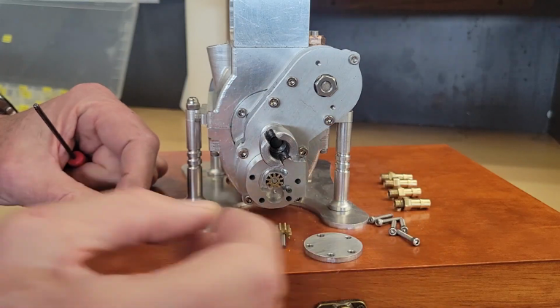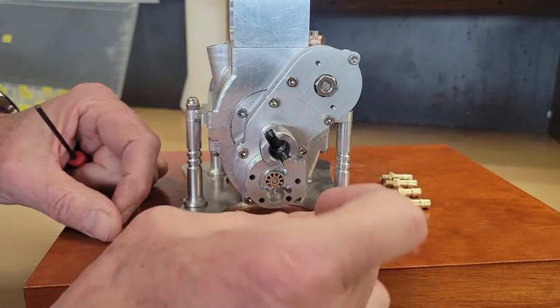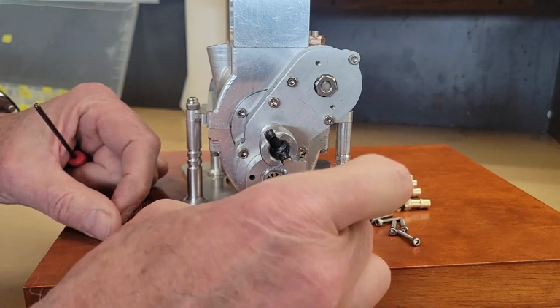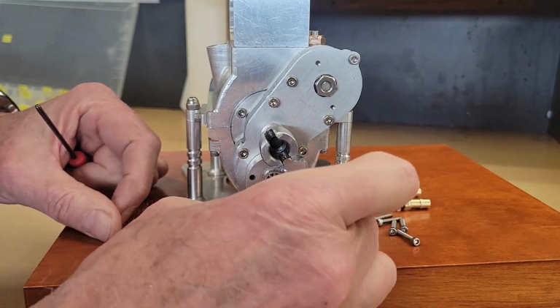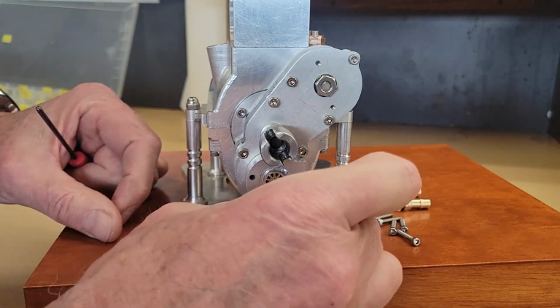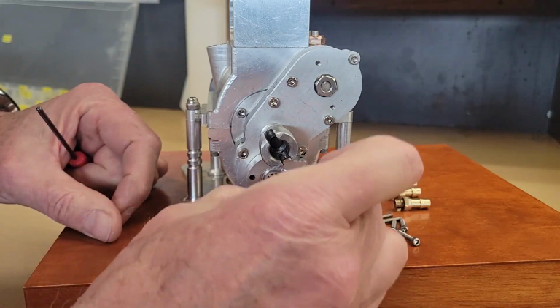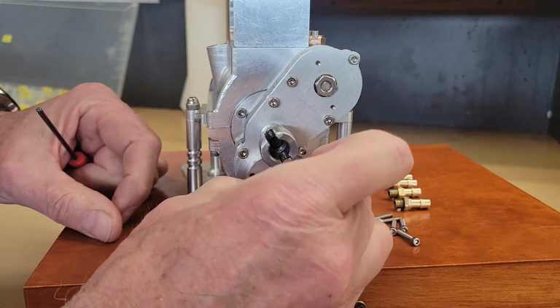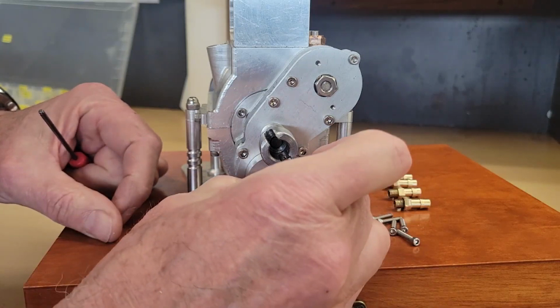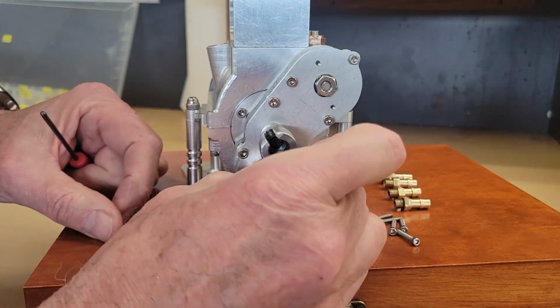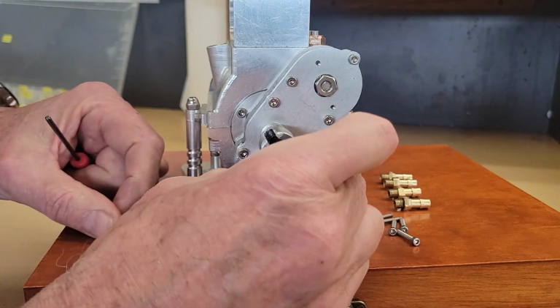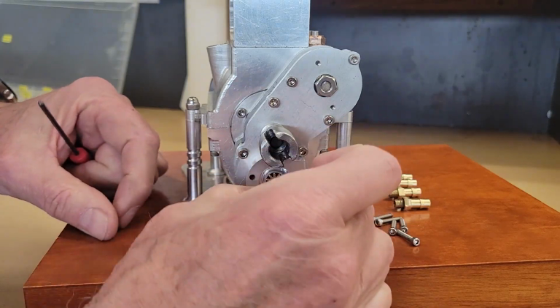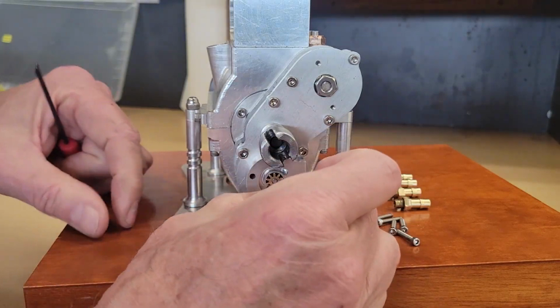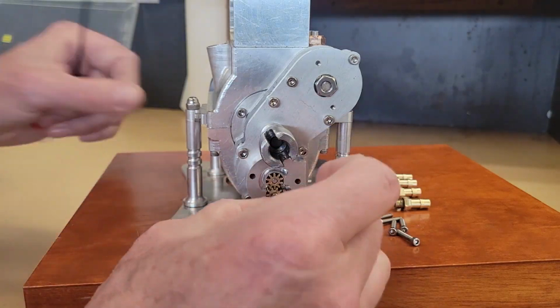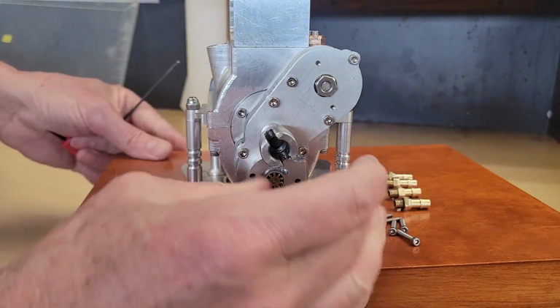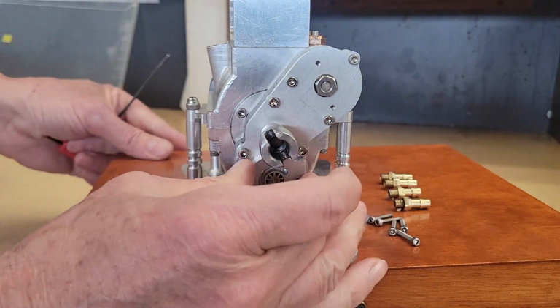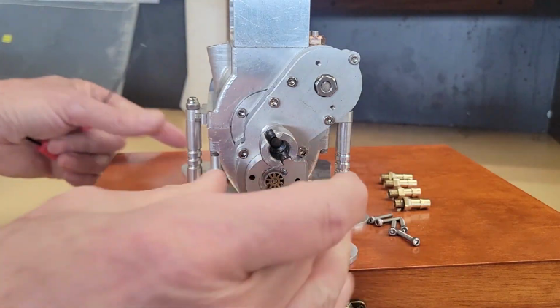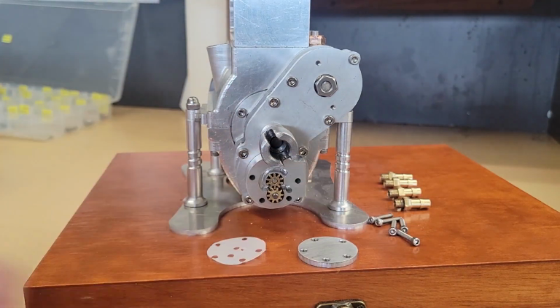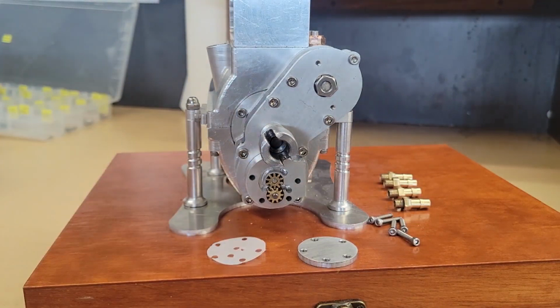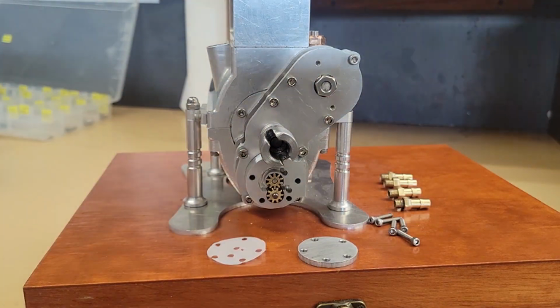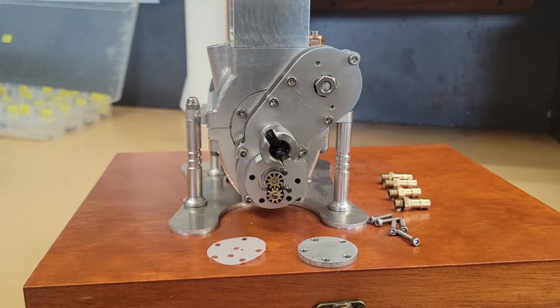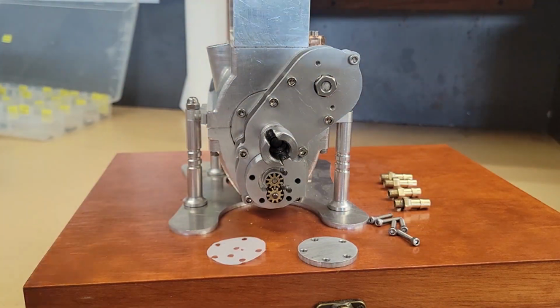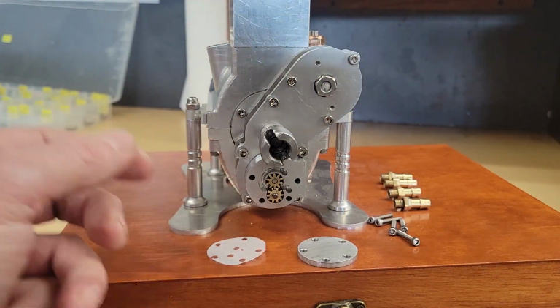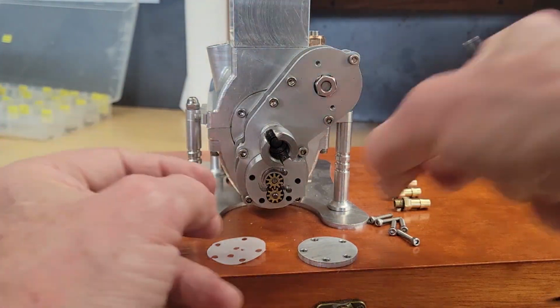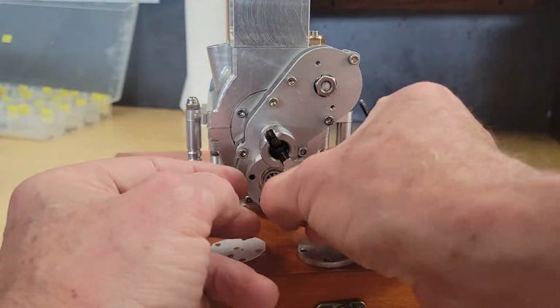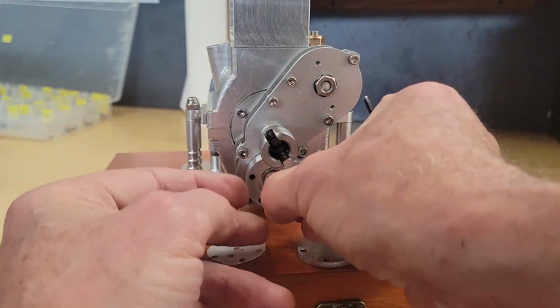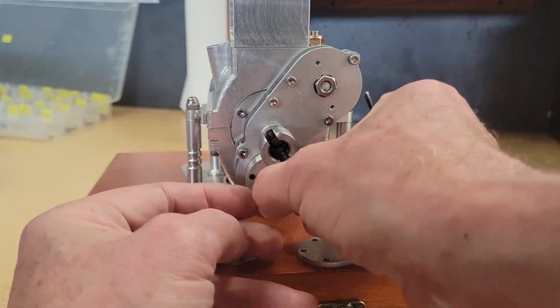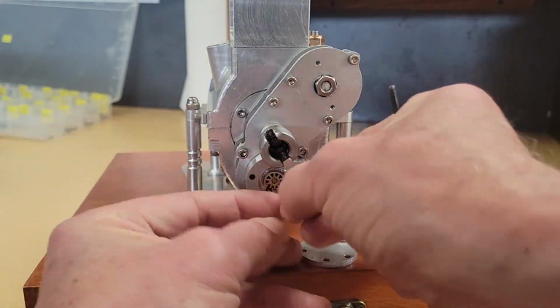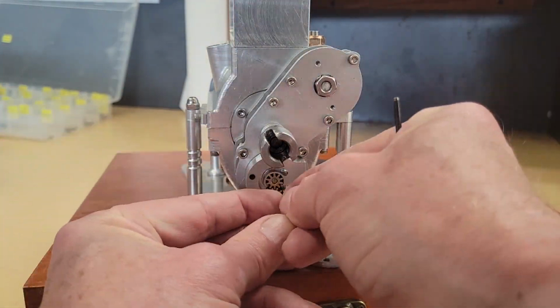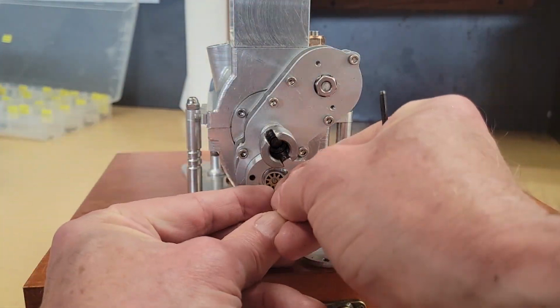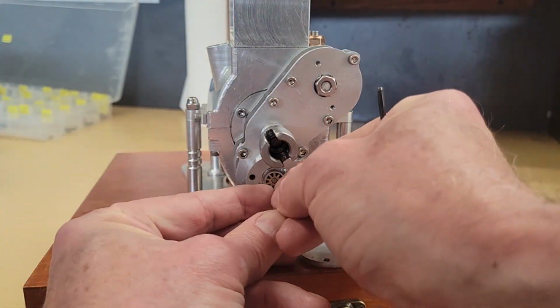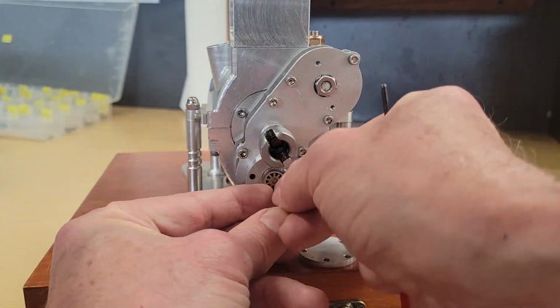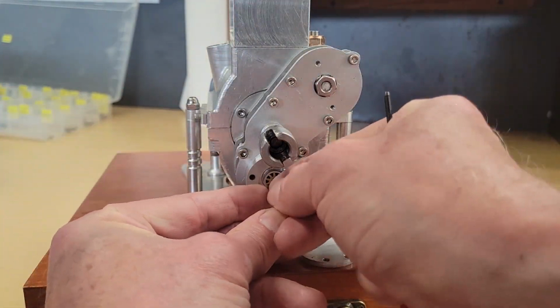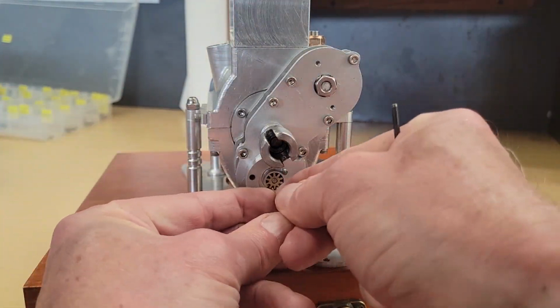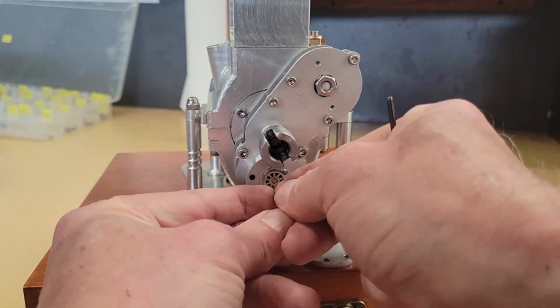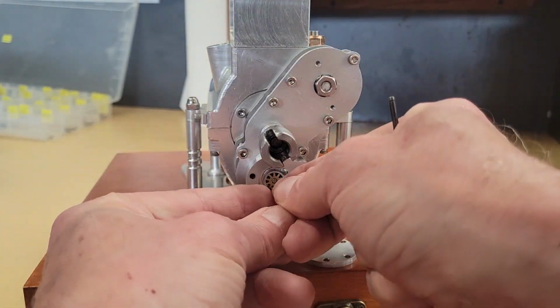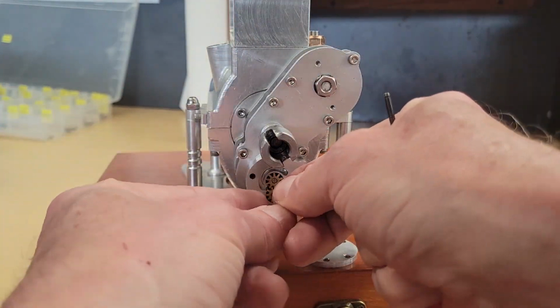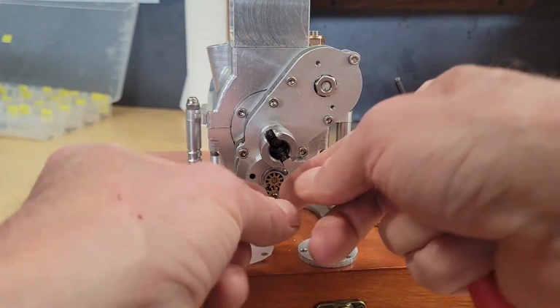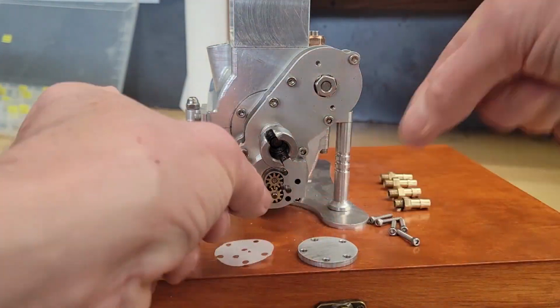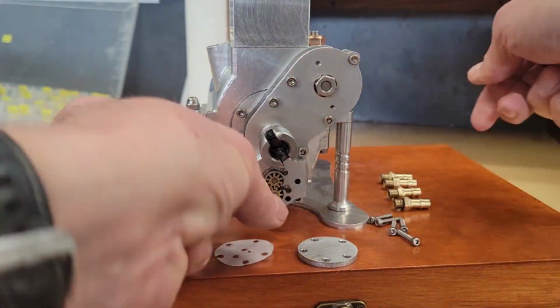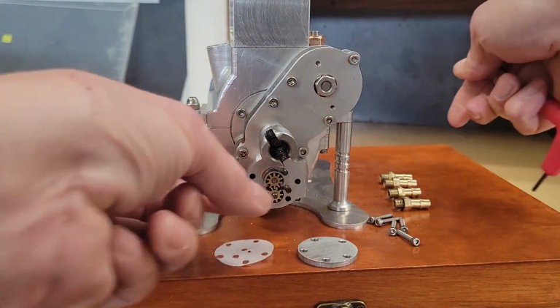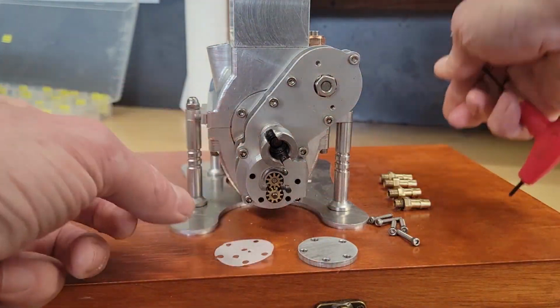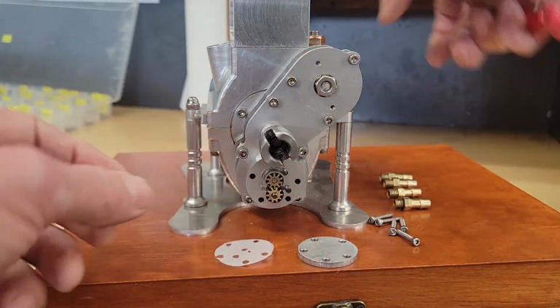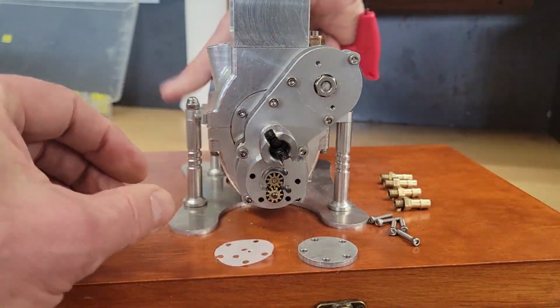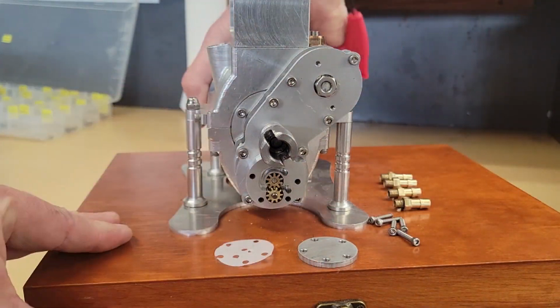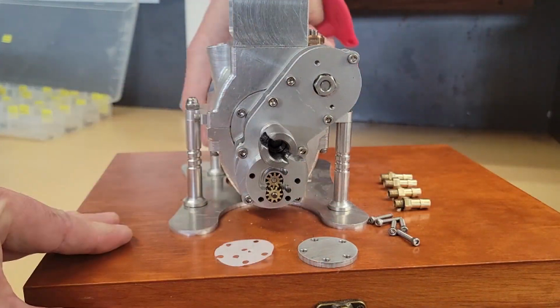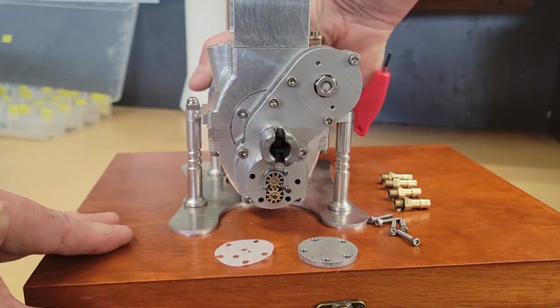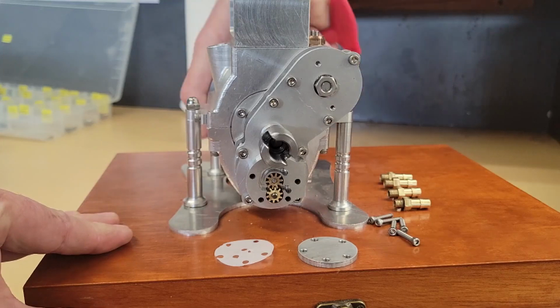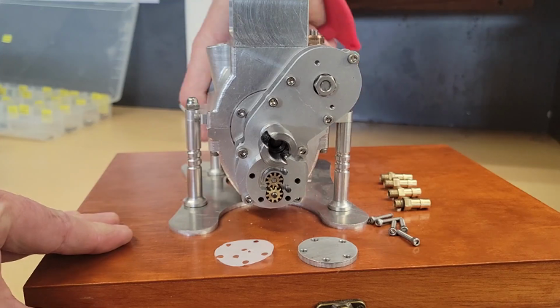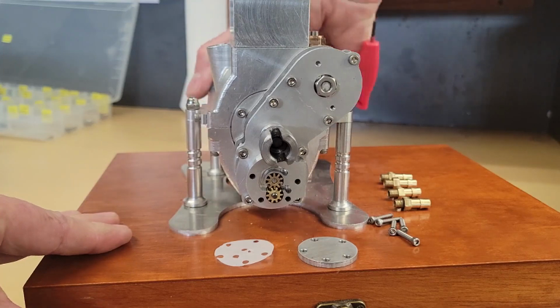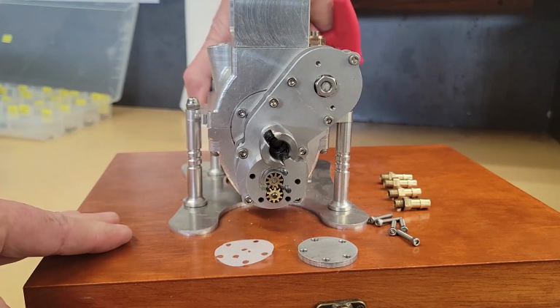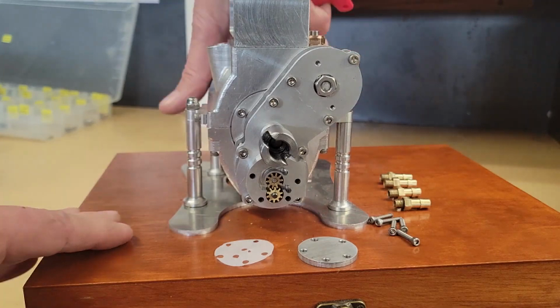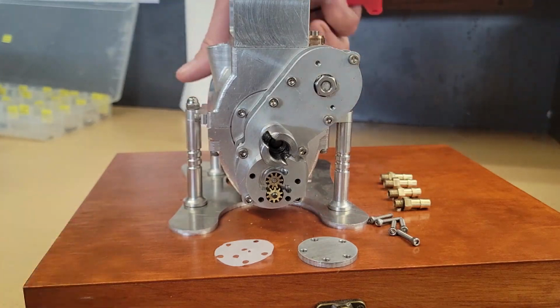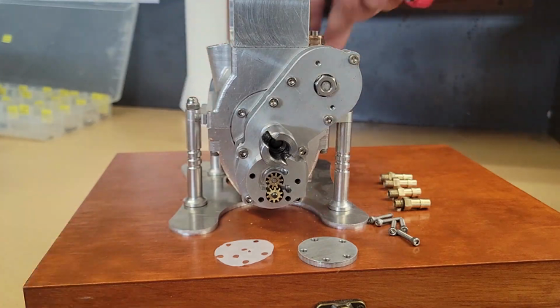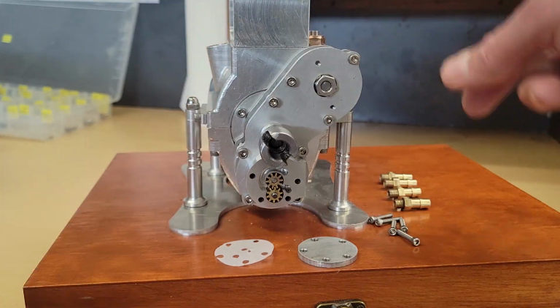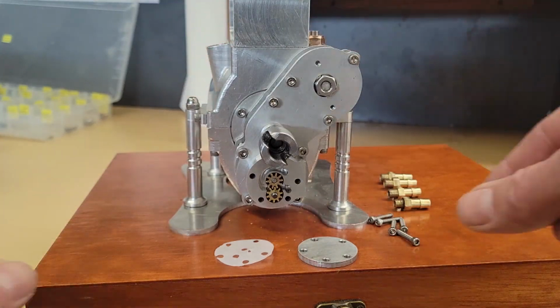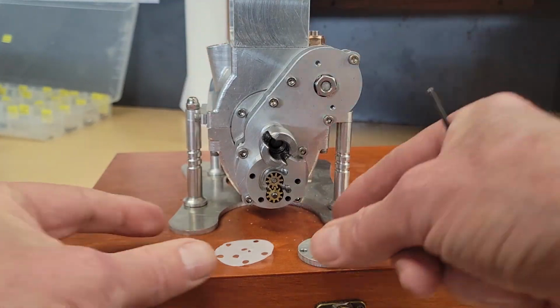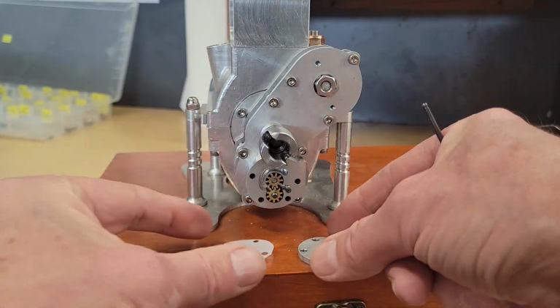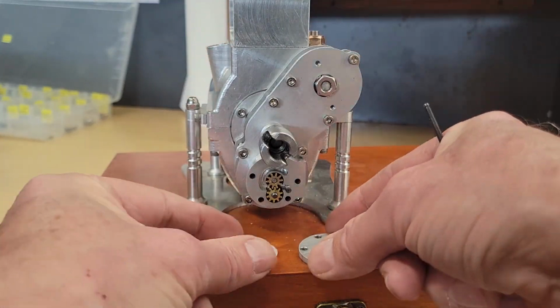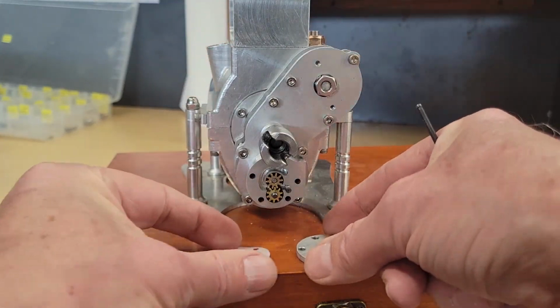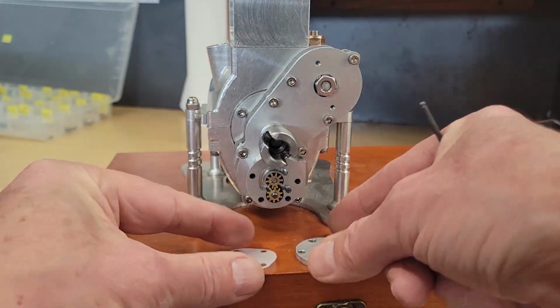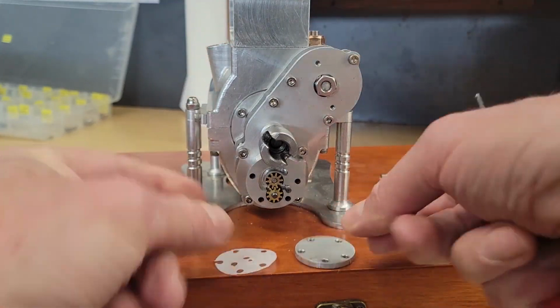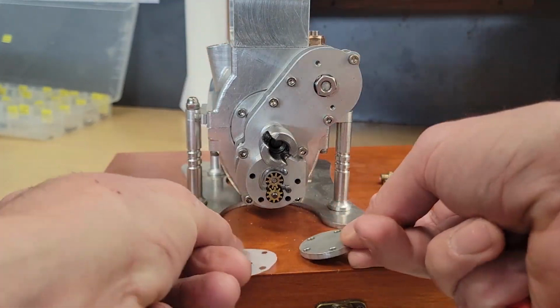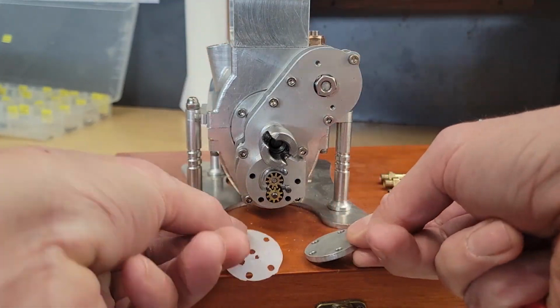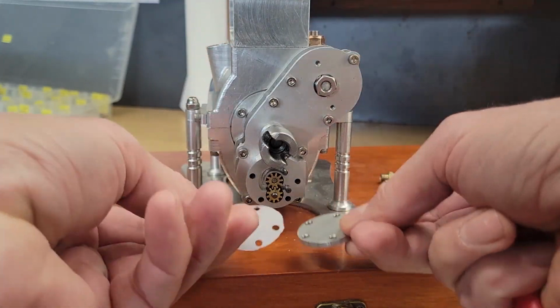Let's install the oil pump. Looks like our oil gears are working.